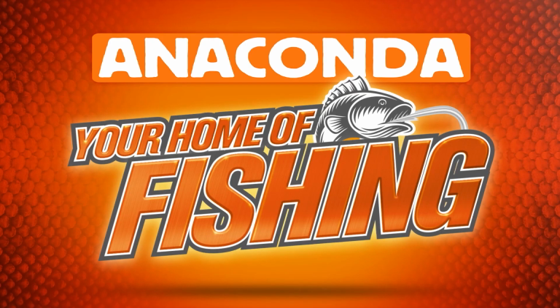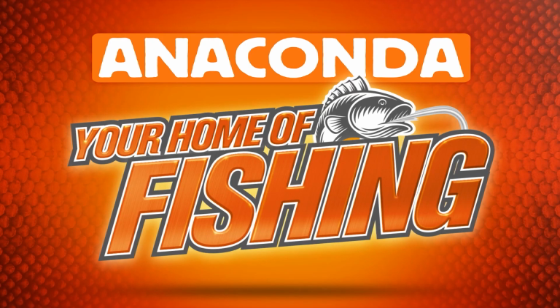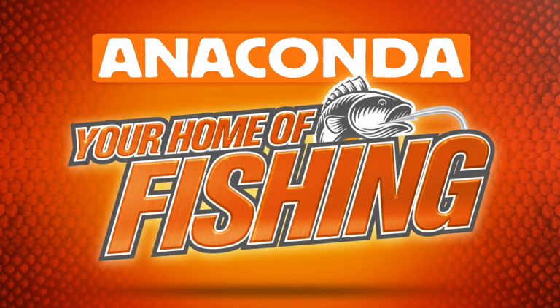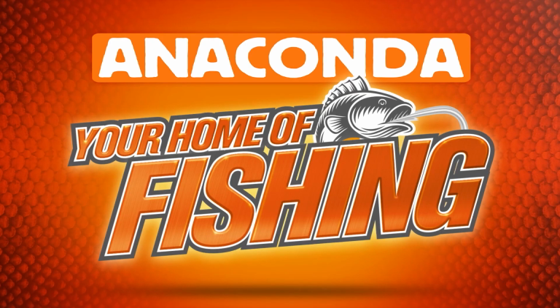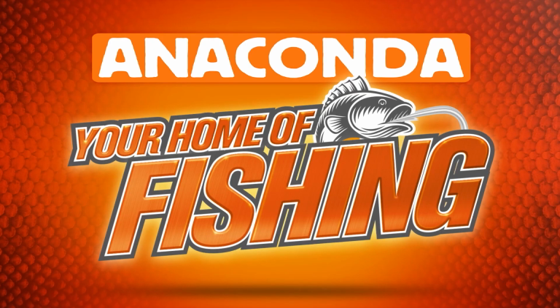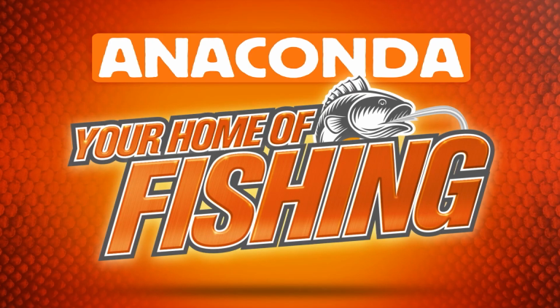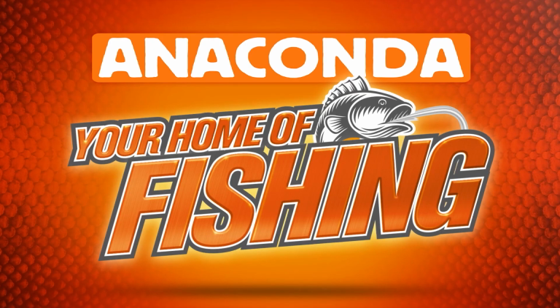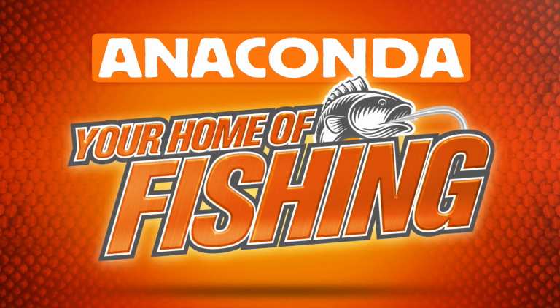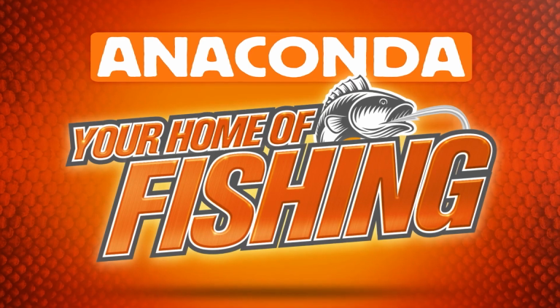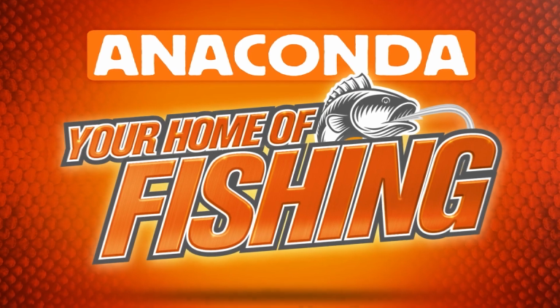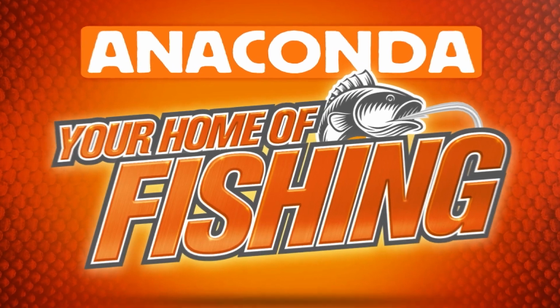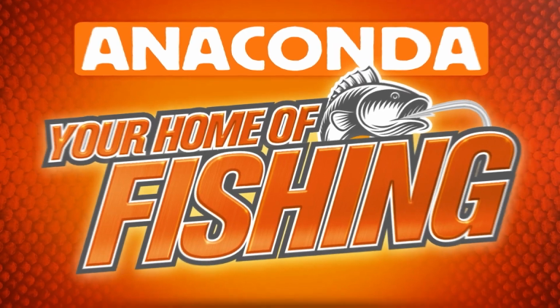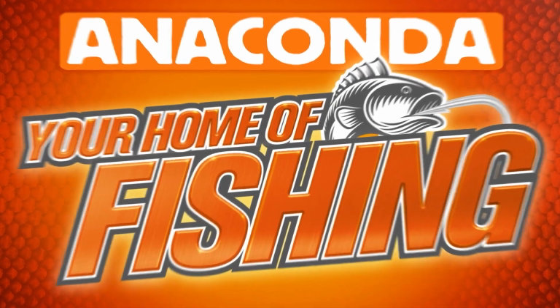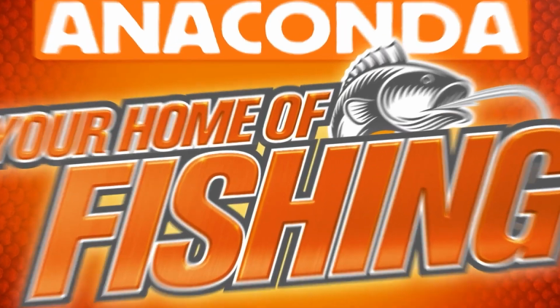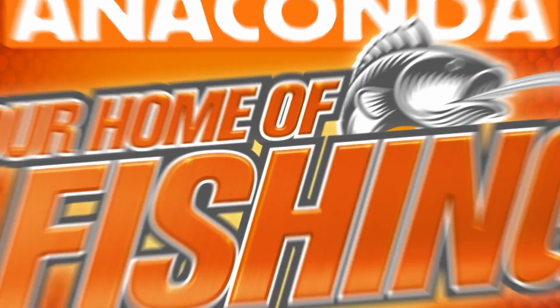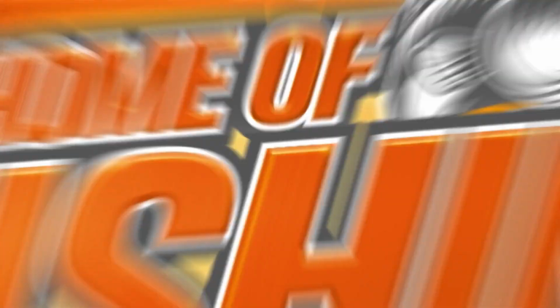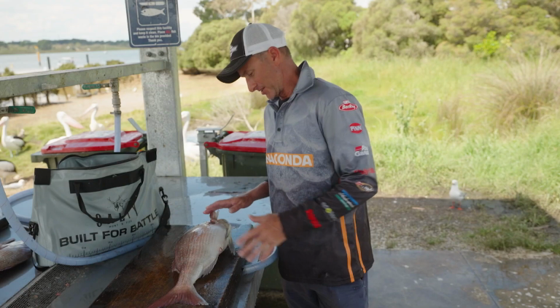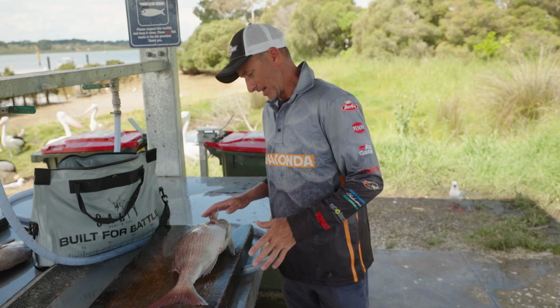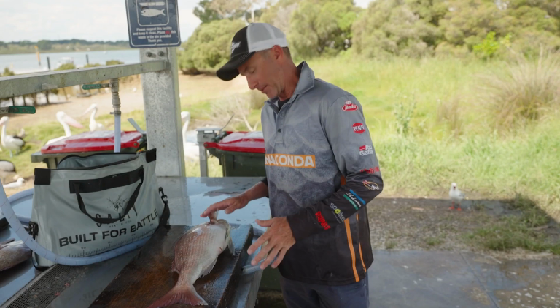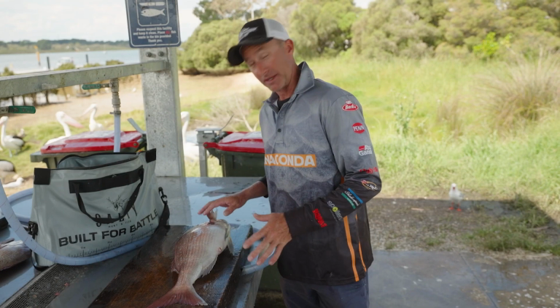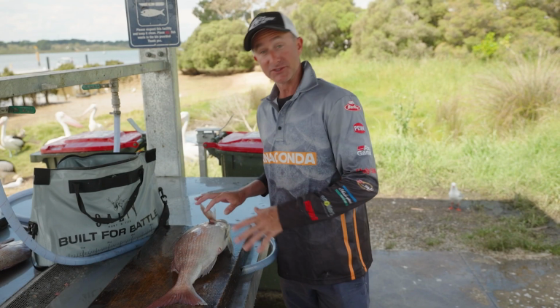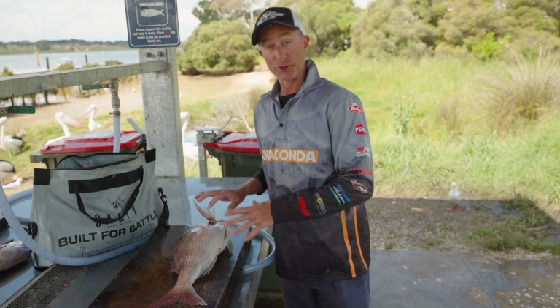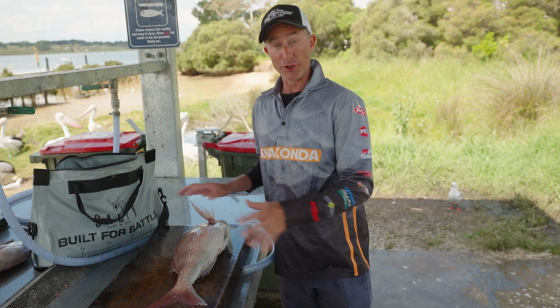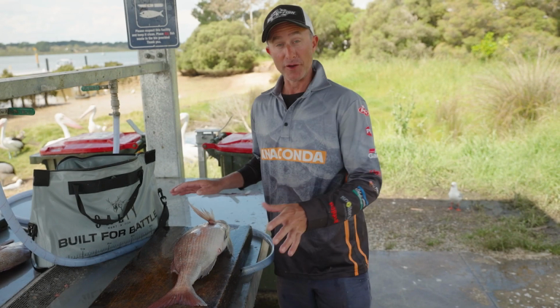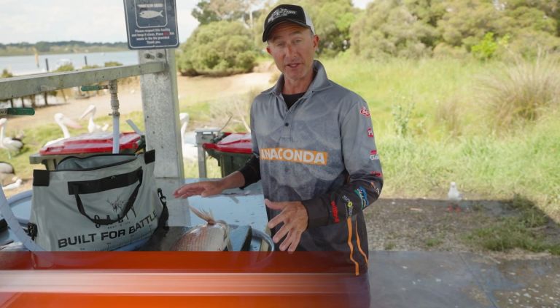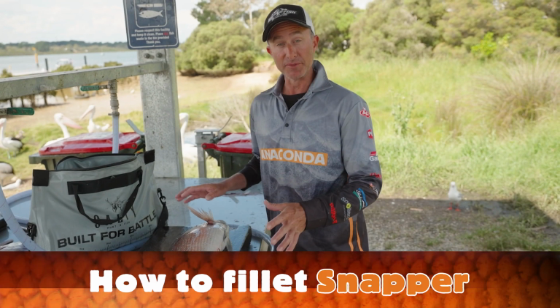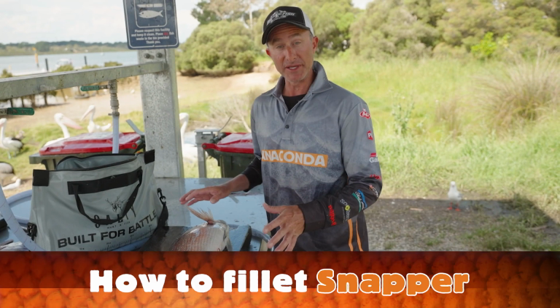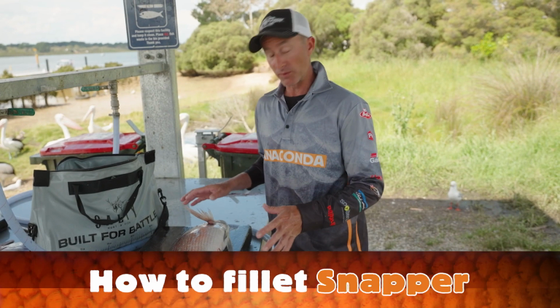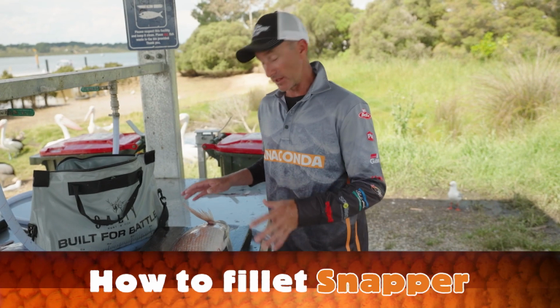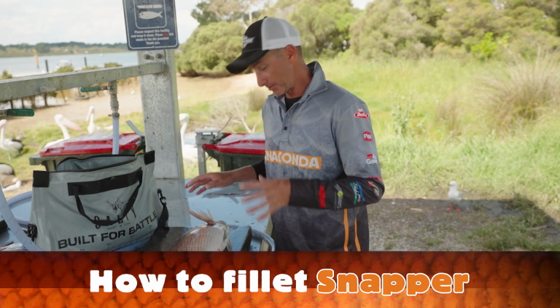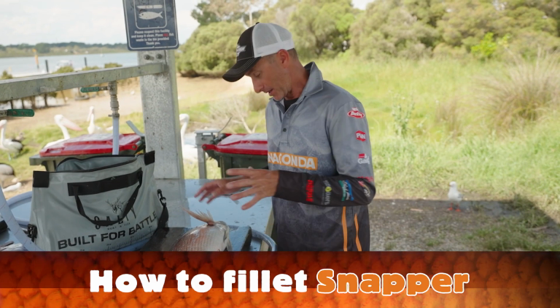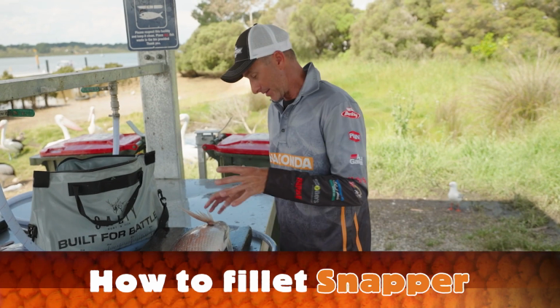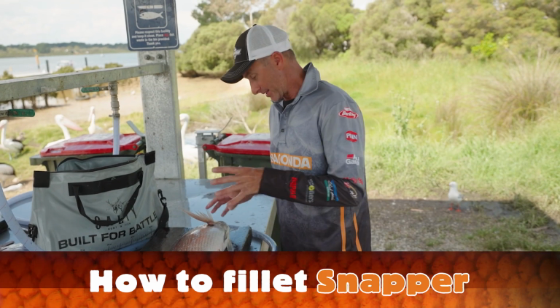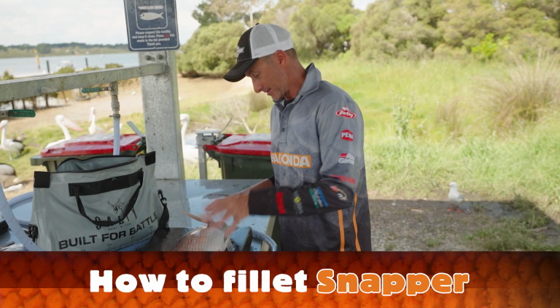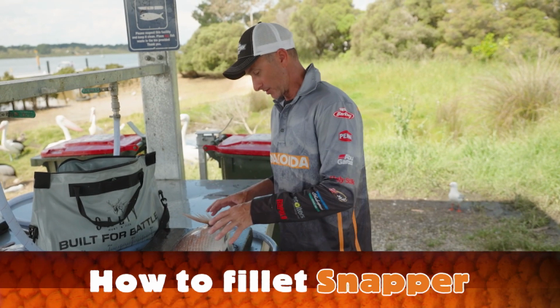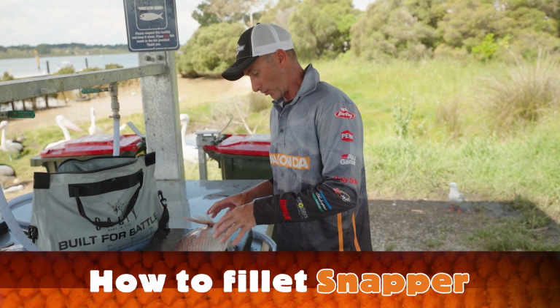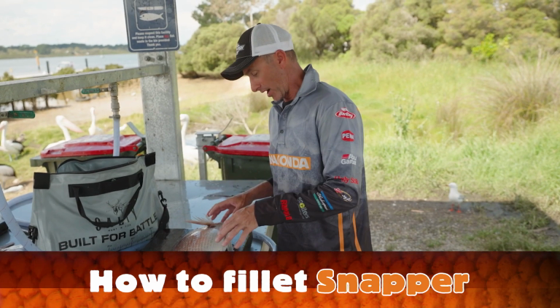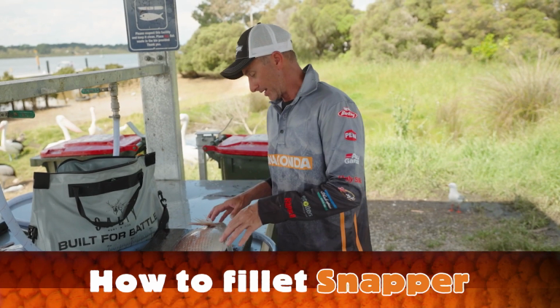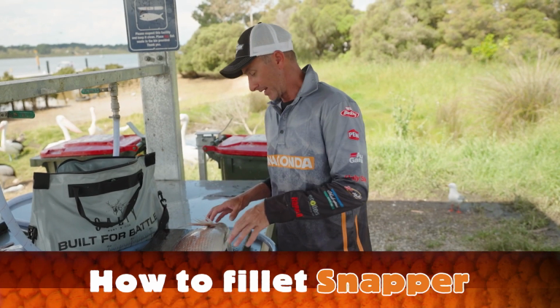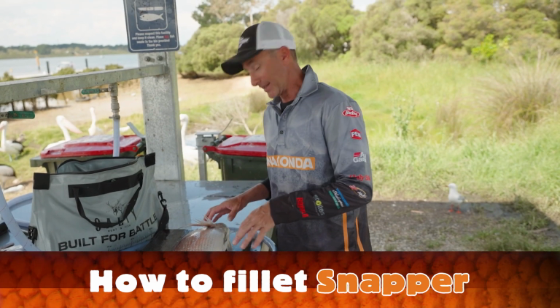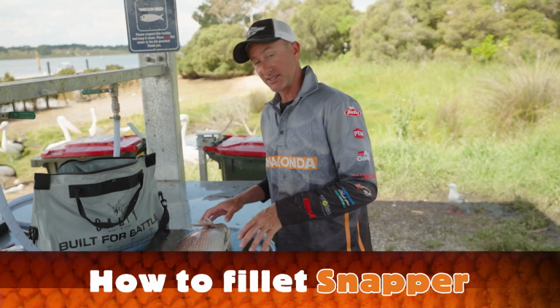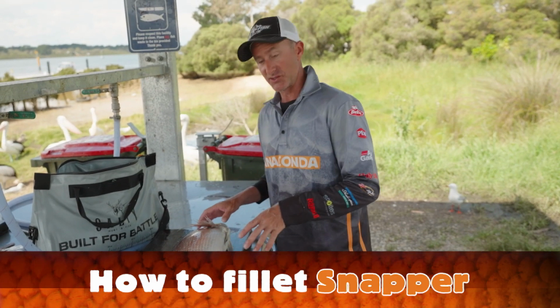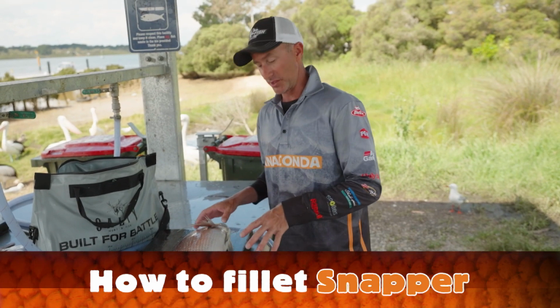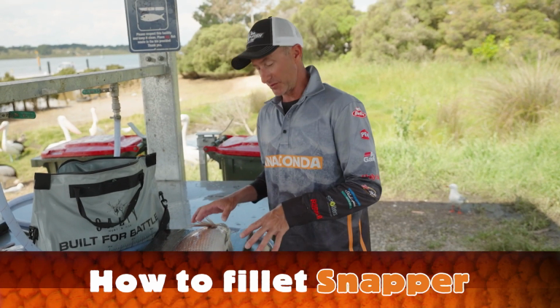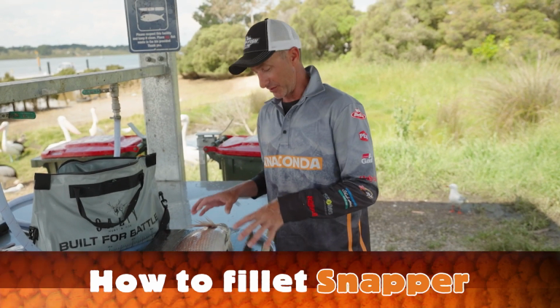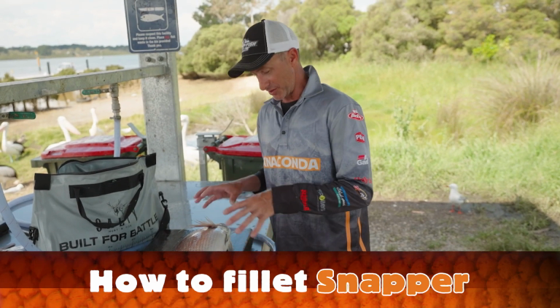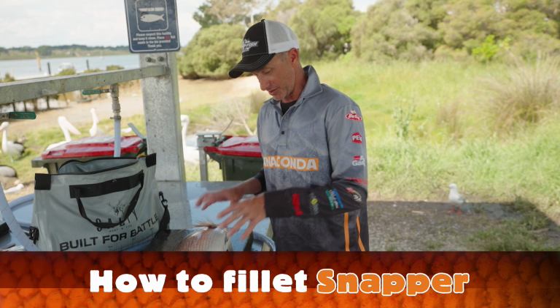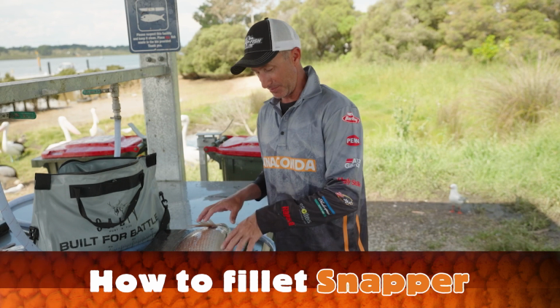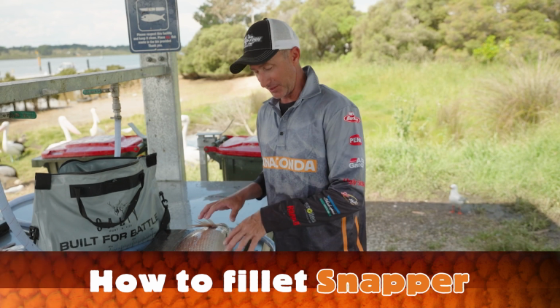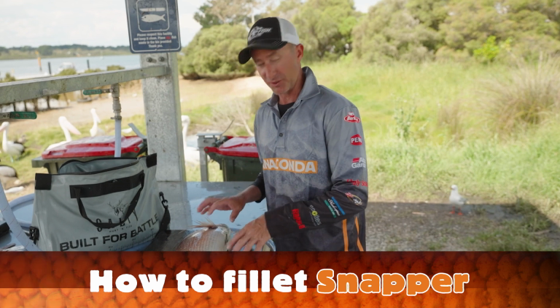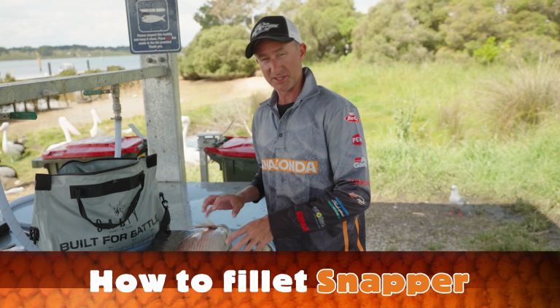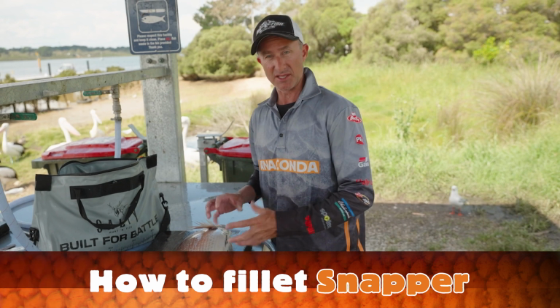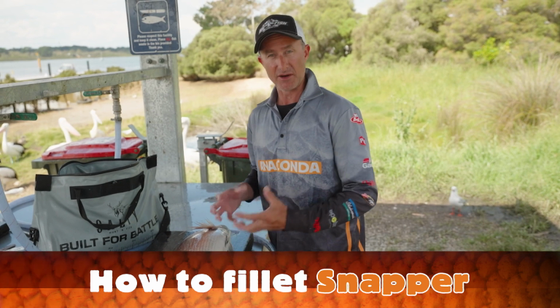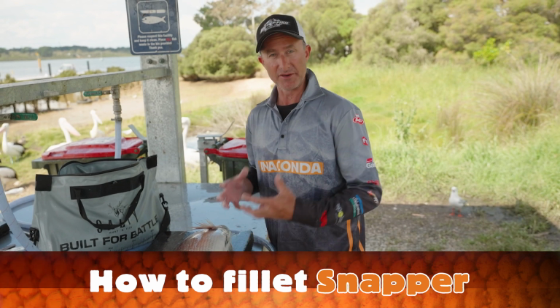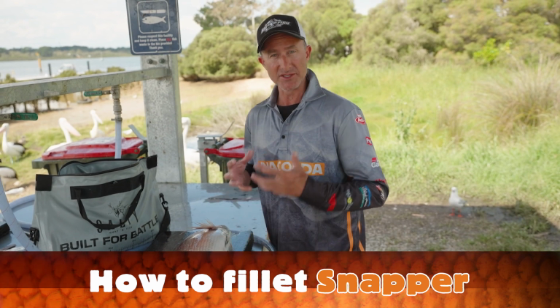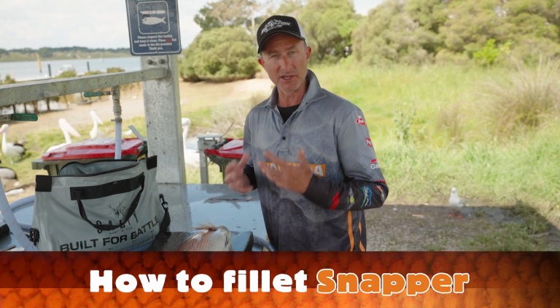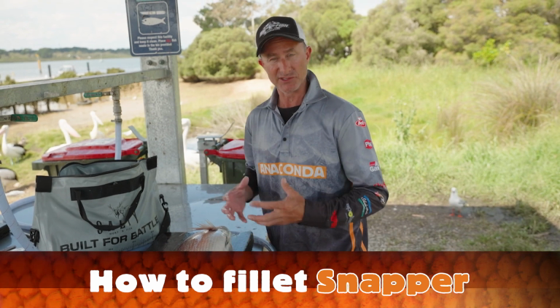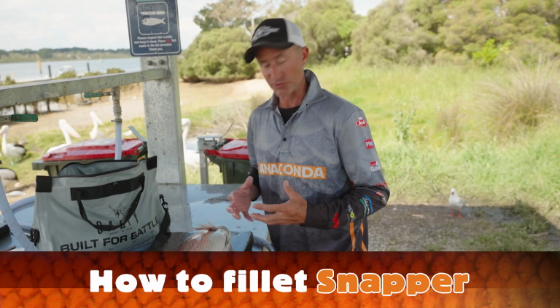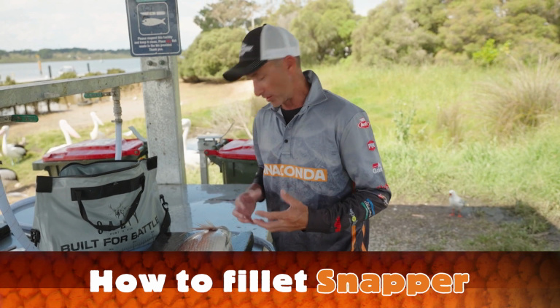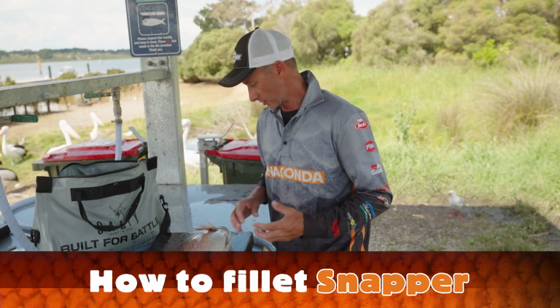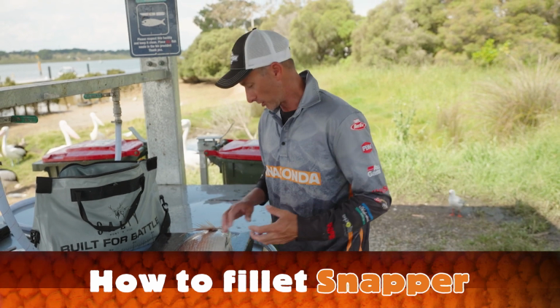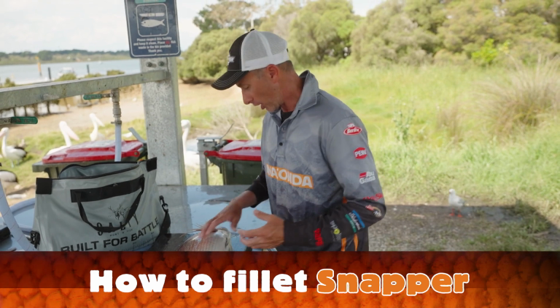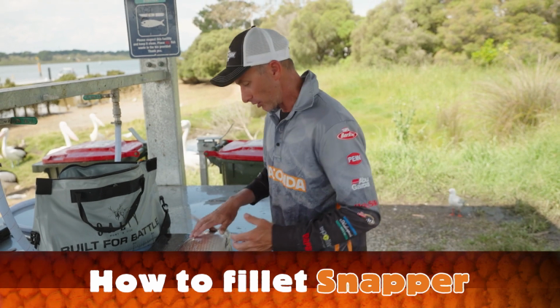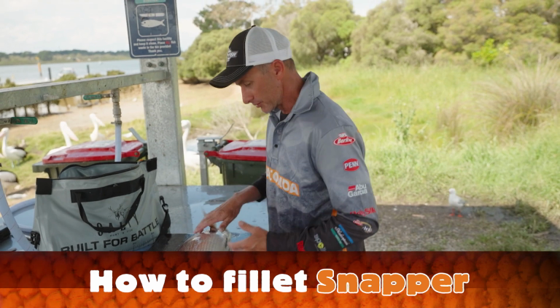Now it's time to fillet a snapper. It's not an overly big one but this is a great eating size fish. It's been on a slurry so it's nice and cold.